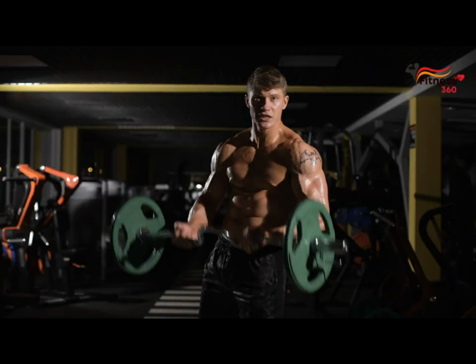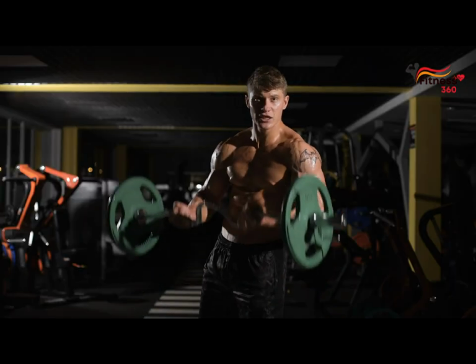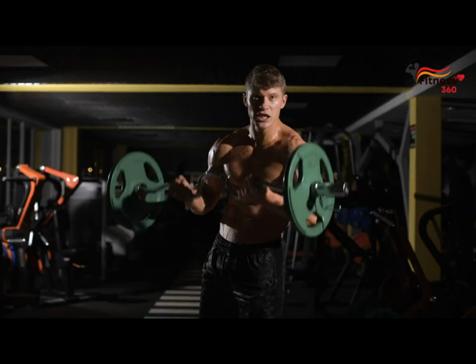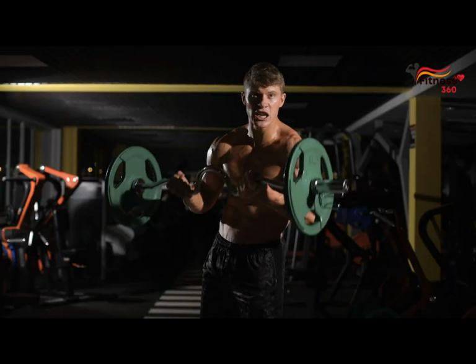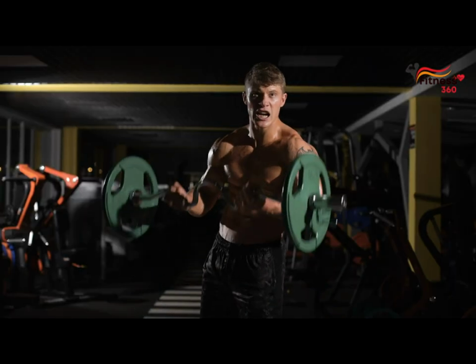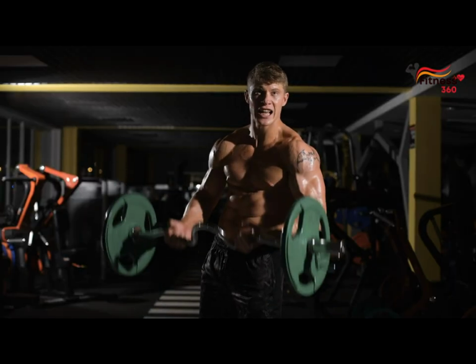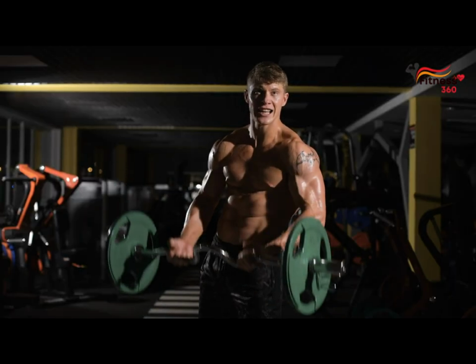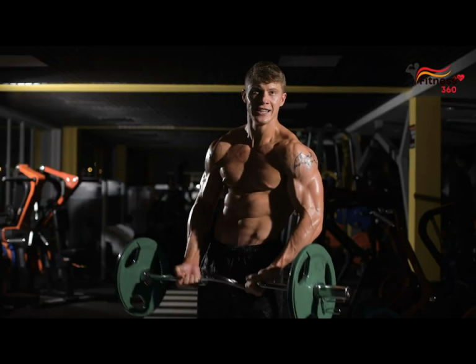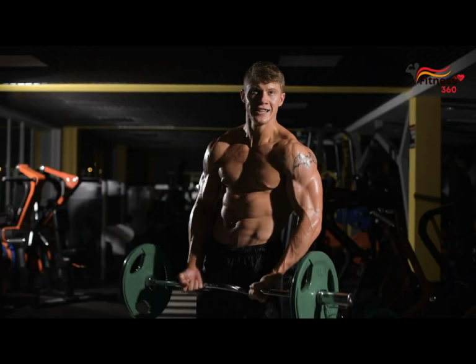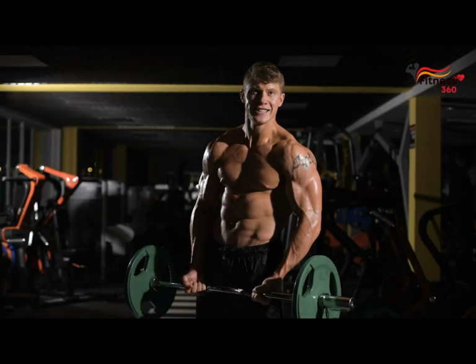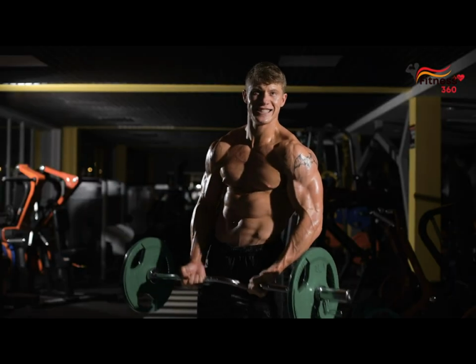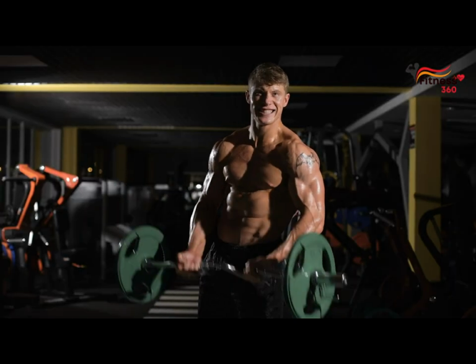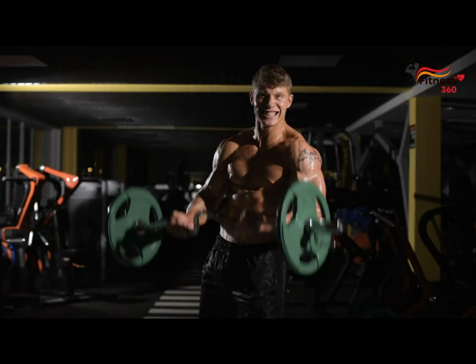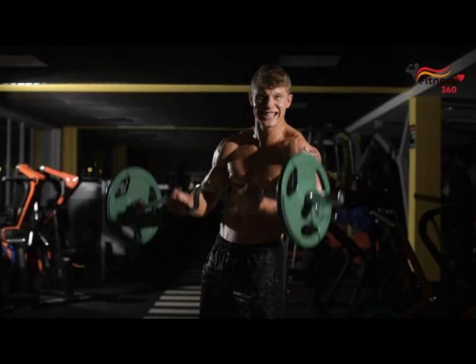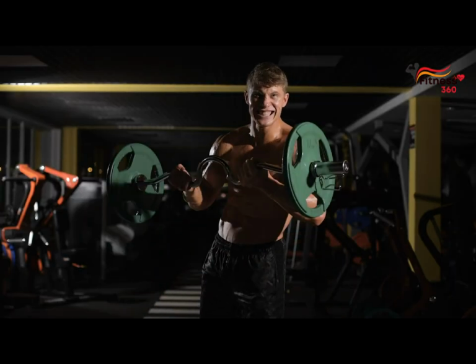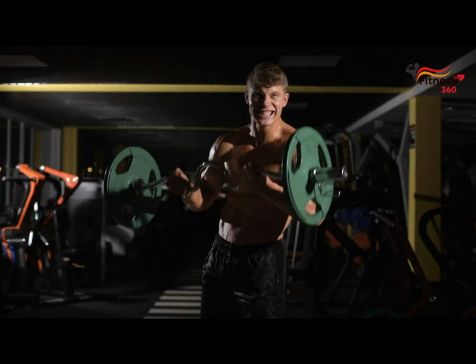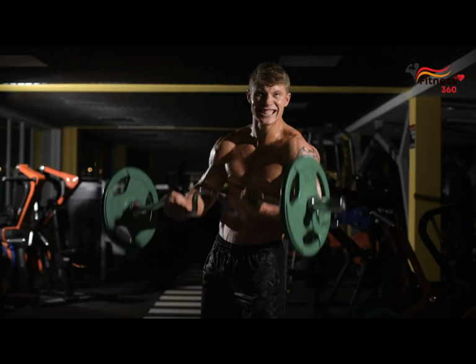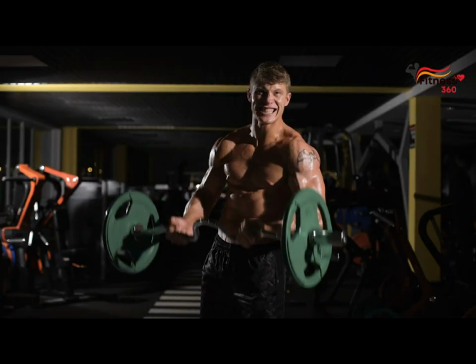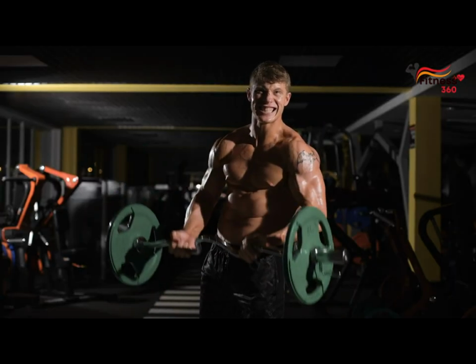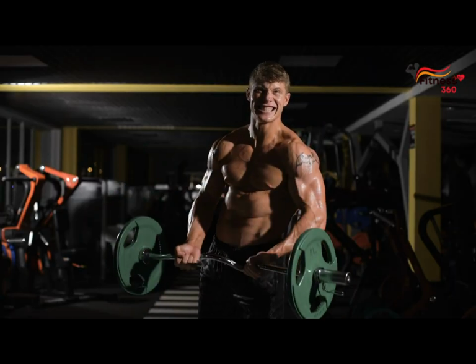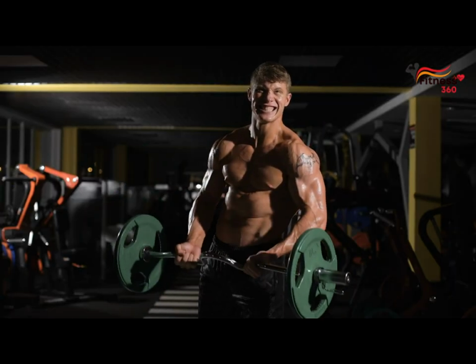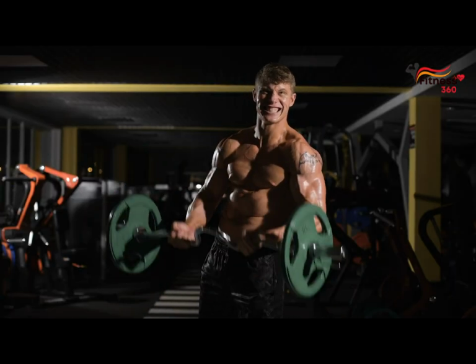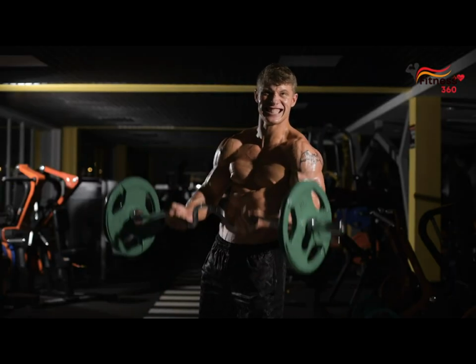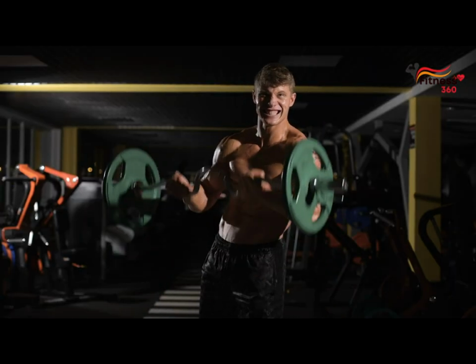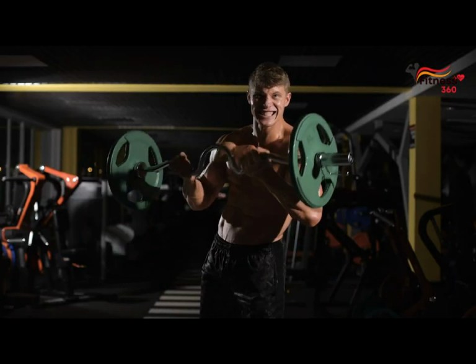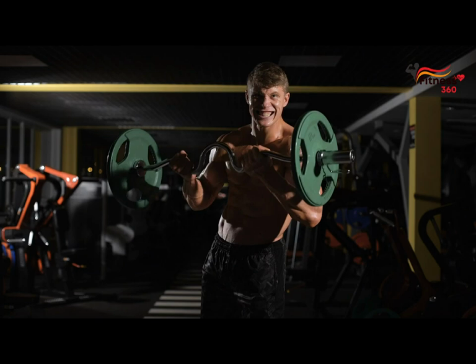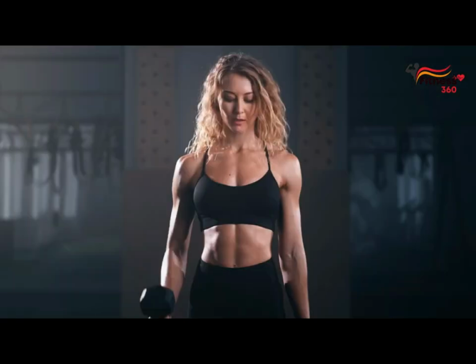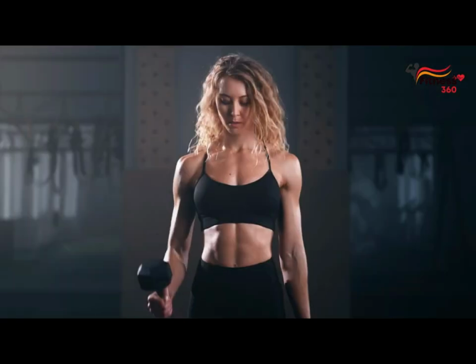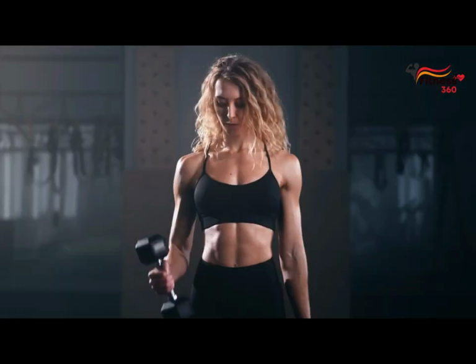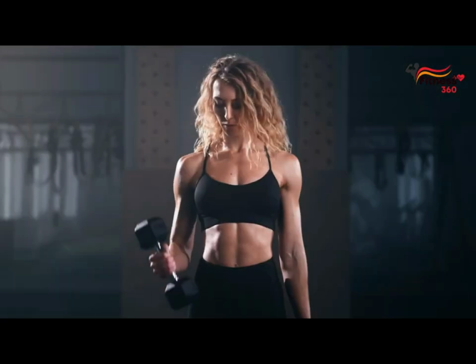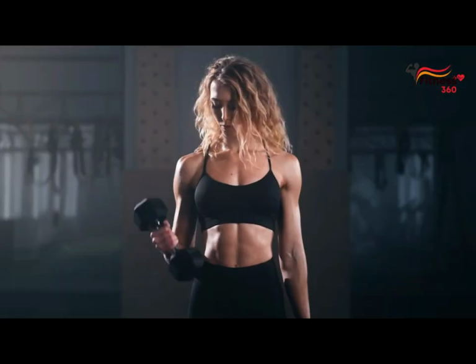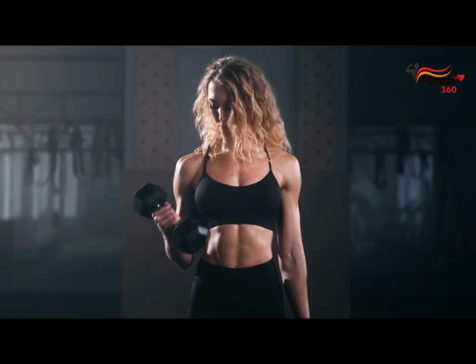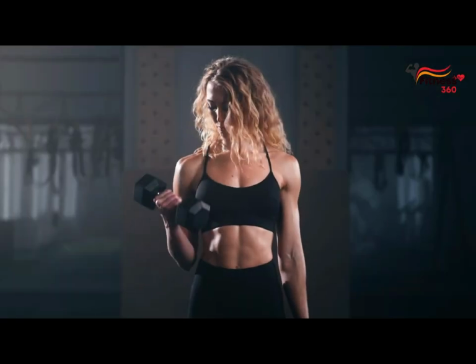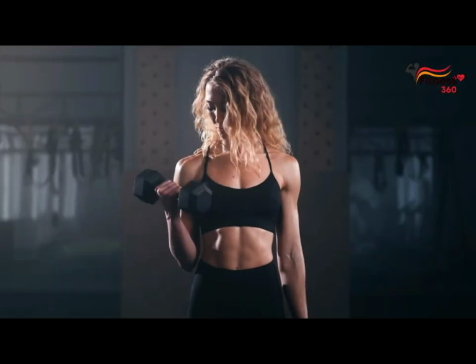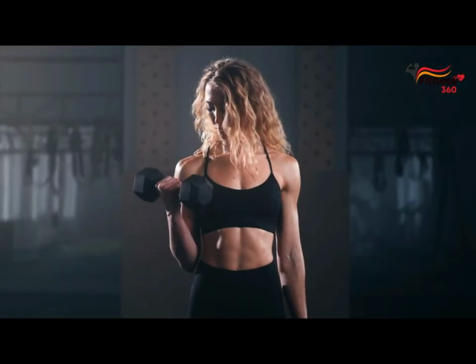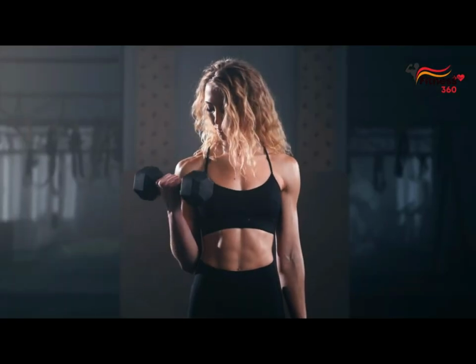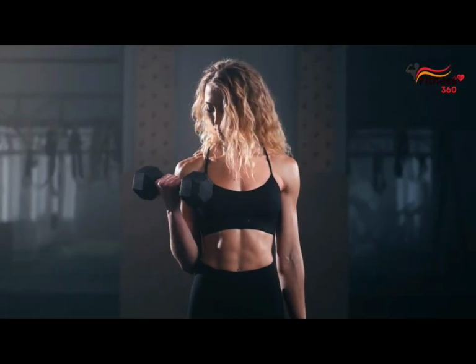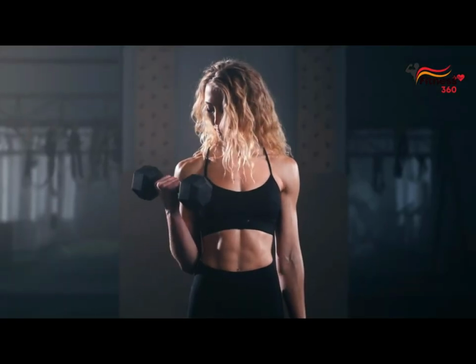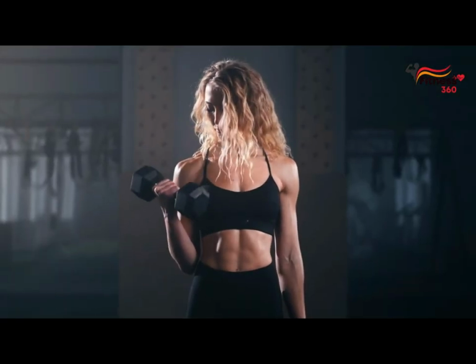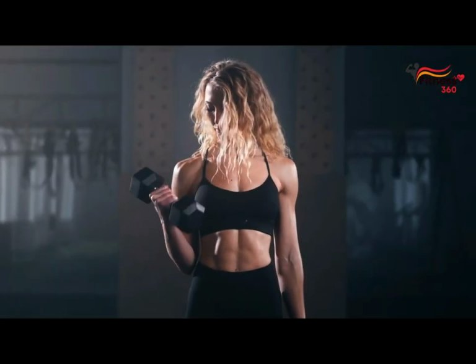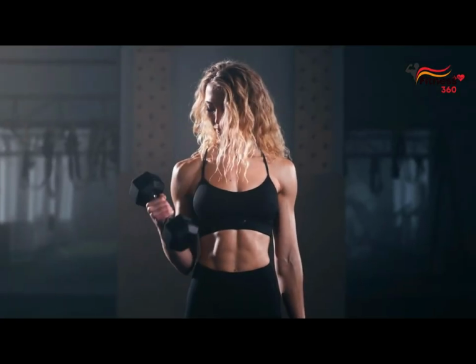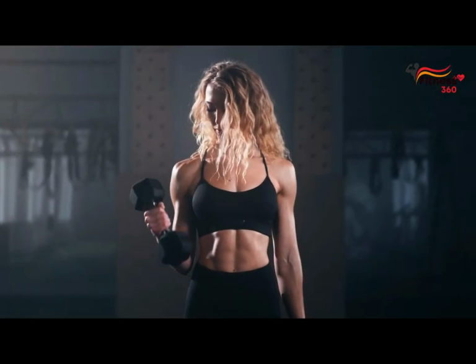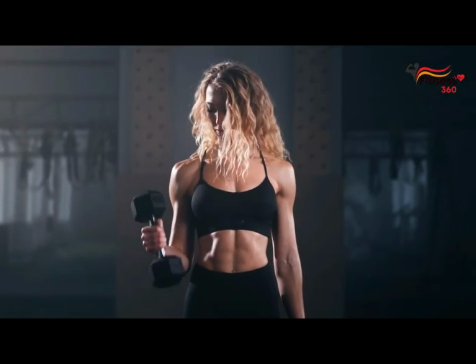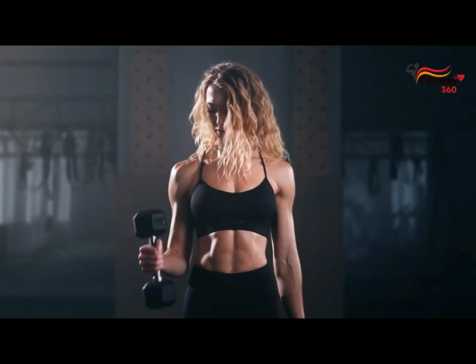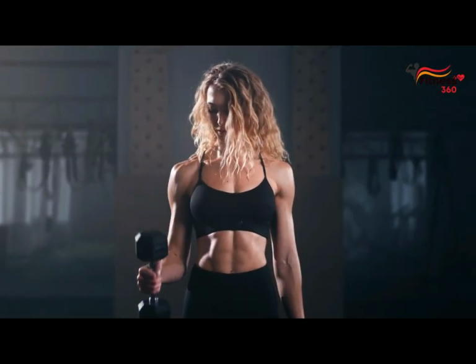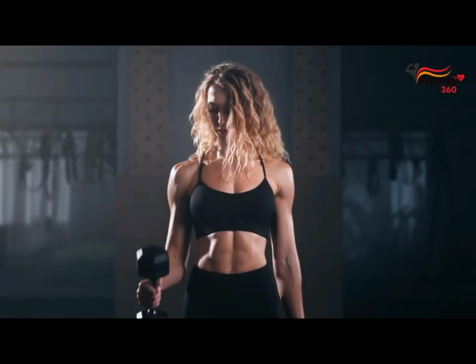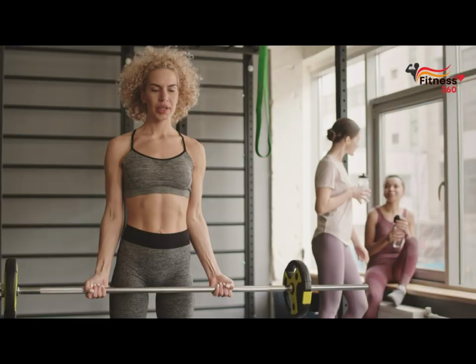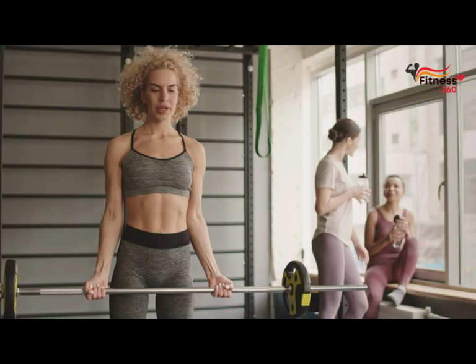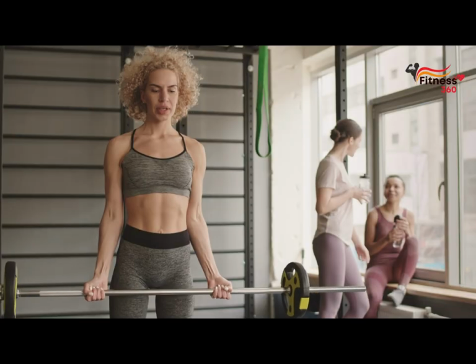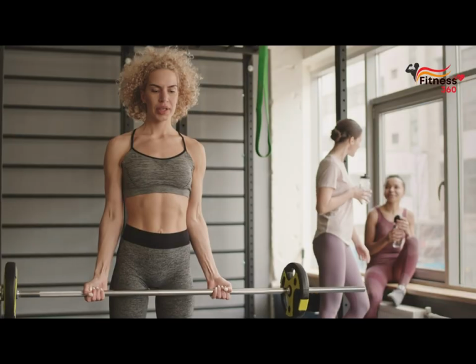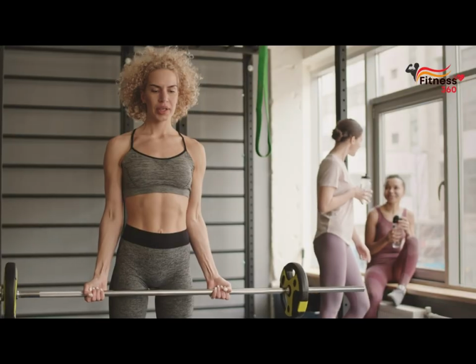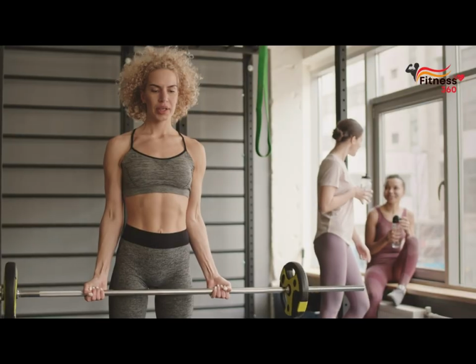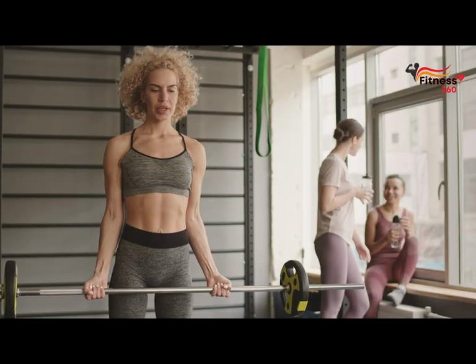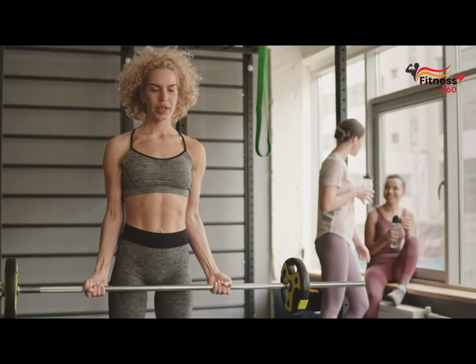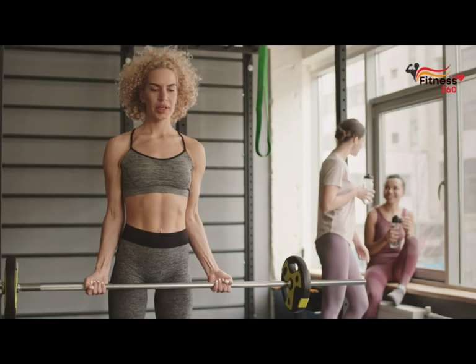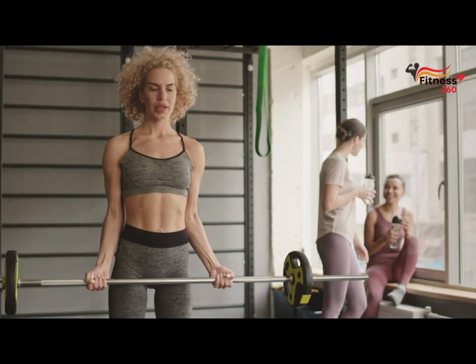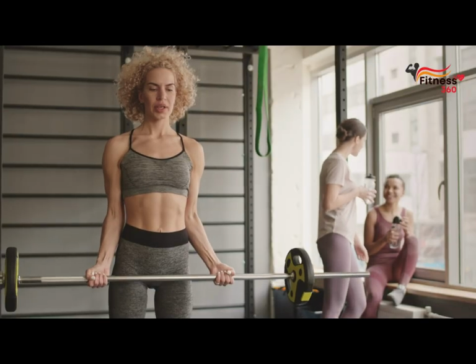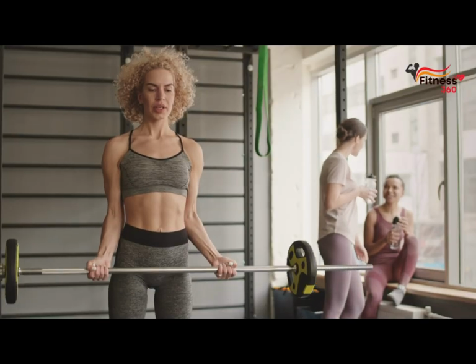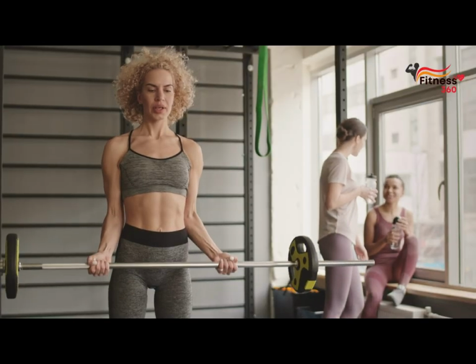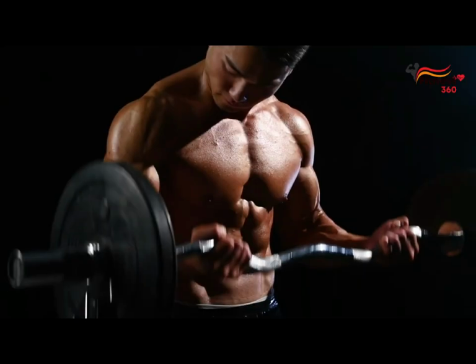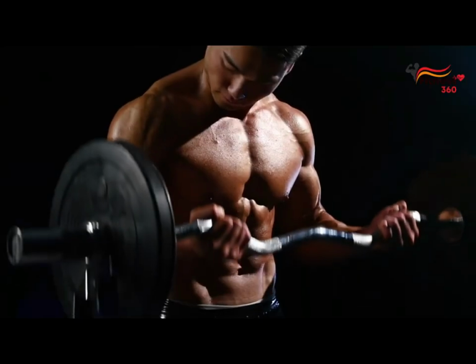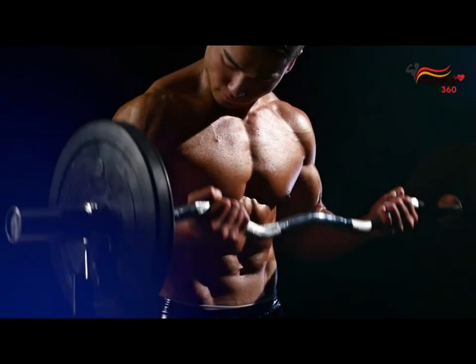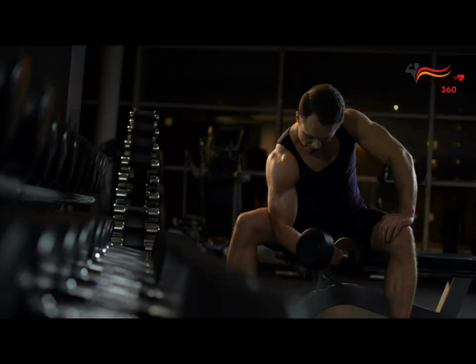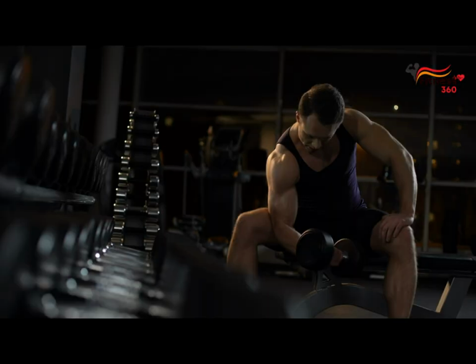Standing biceps curl. This is a real classic. This exercise can be performed with dumbbells, a straight barbell, or an EZ barbell.